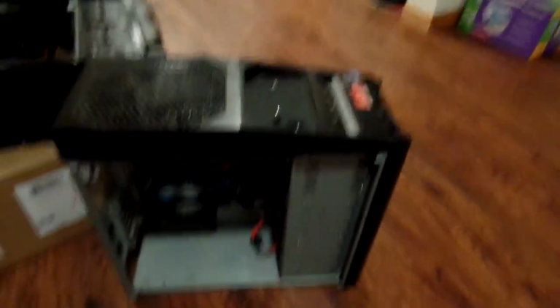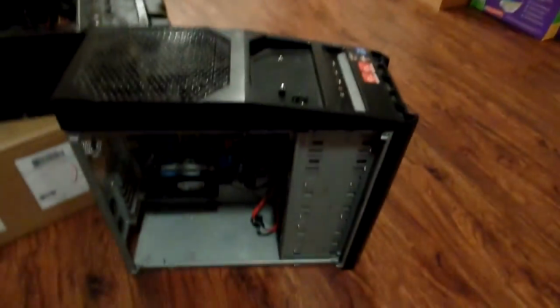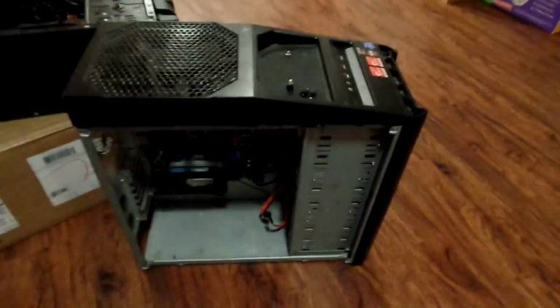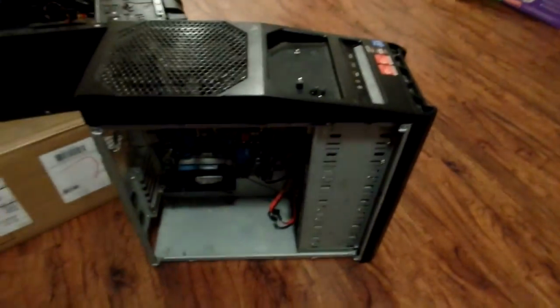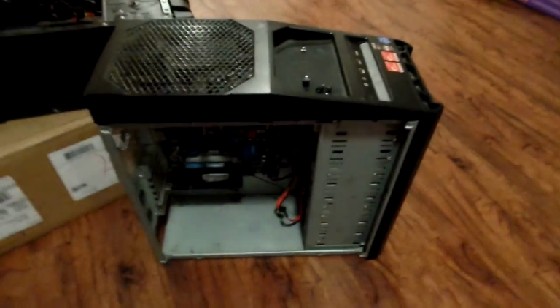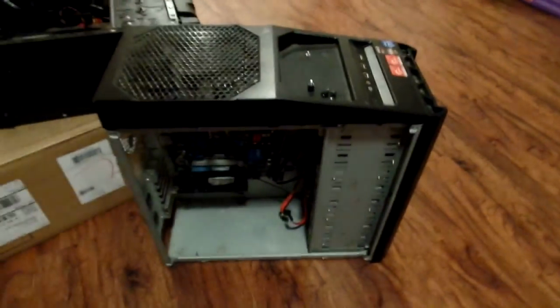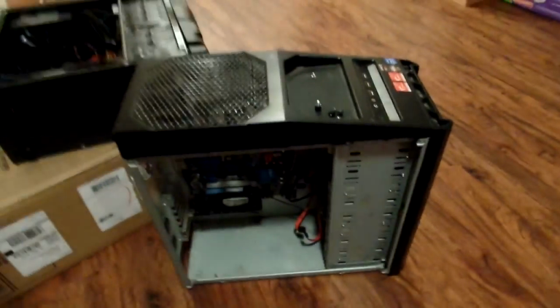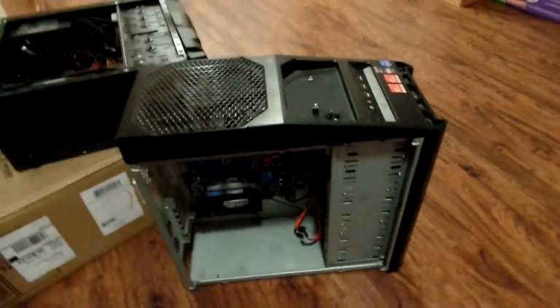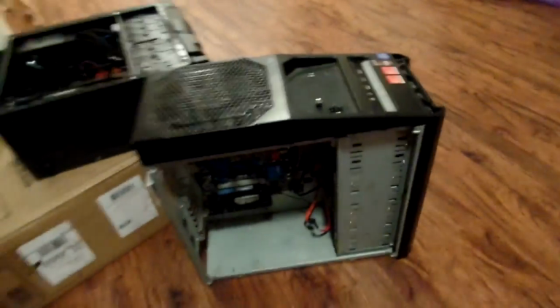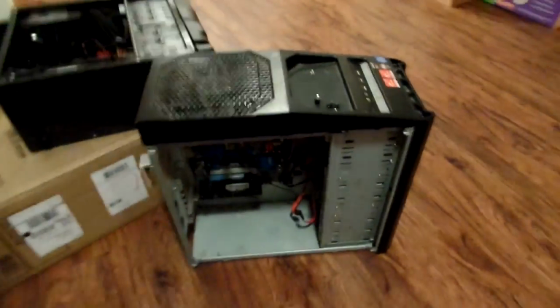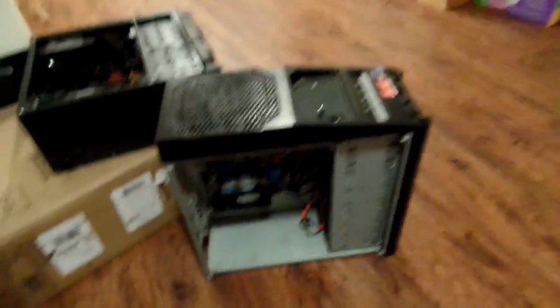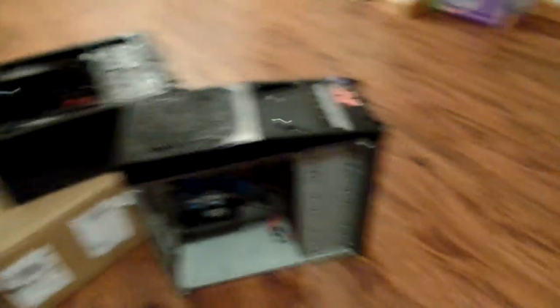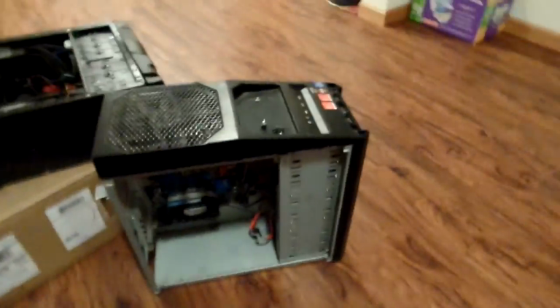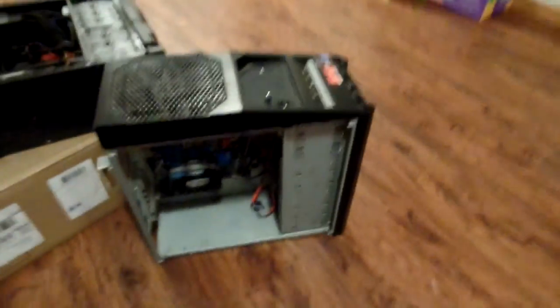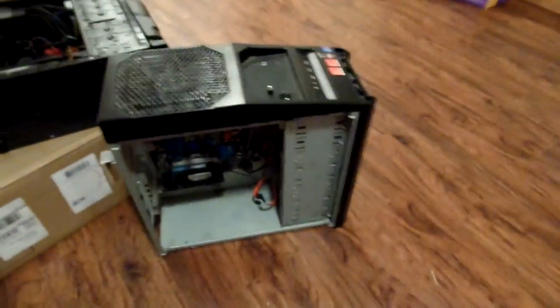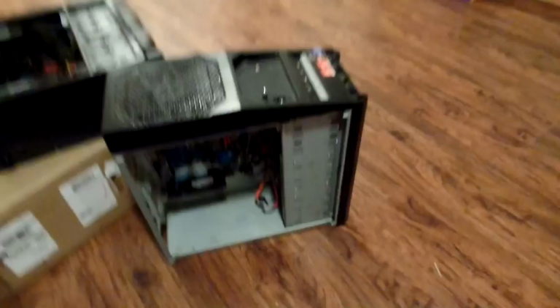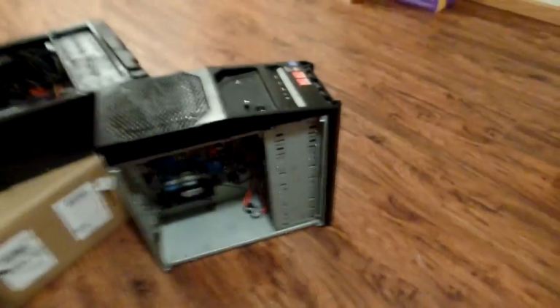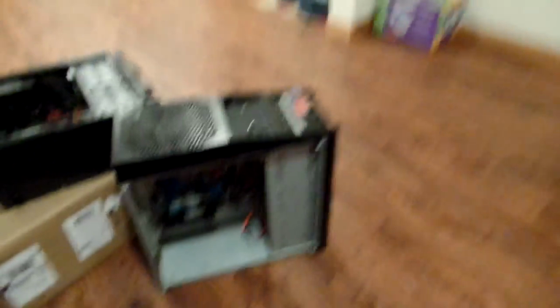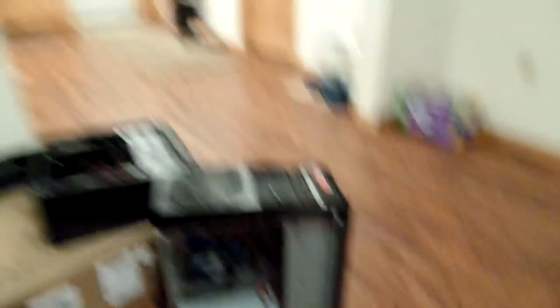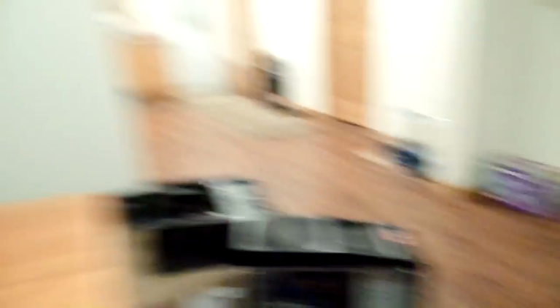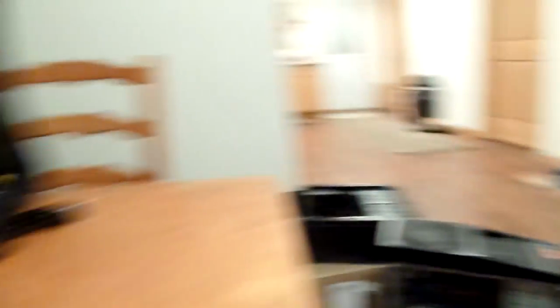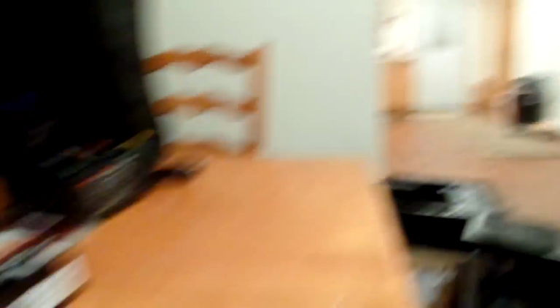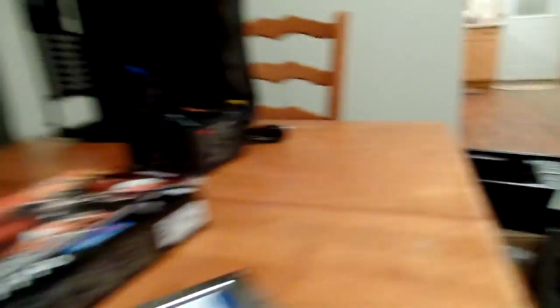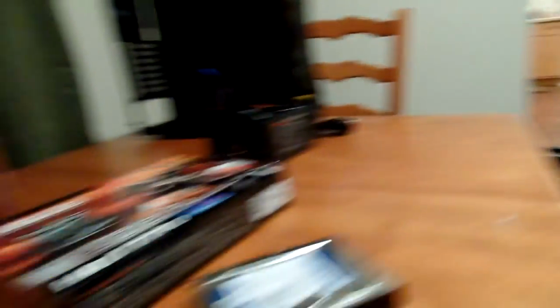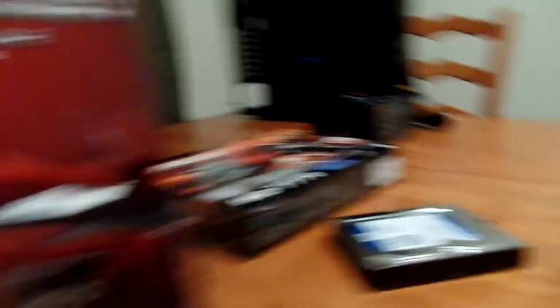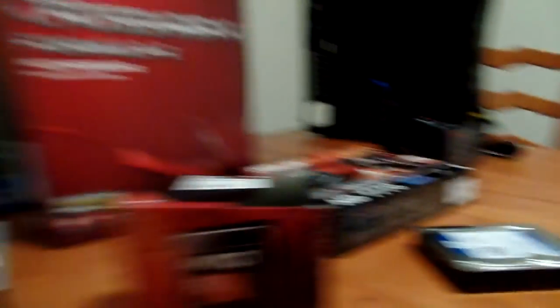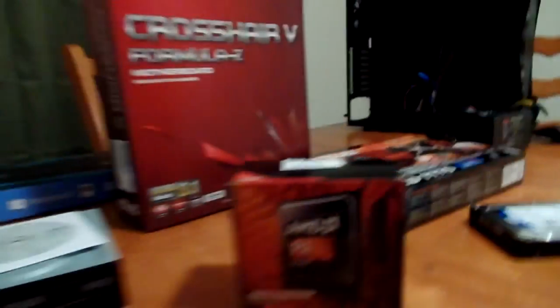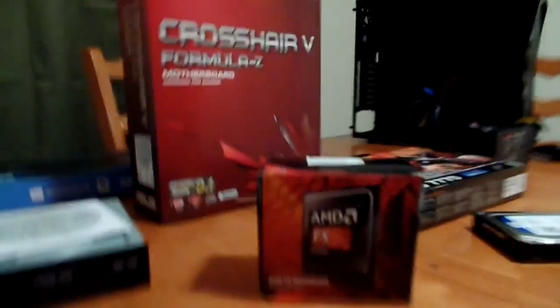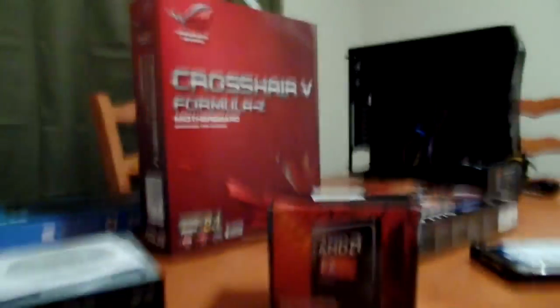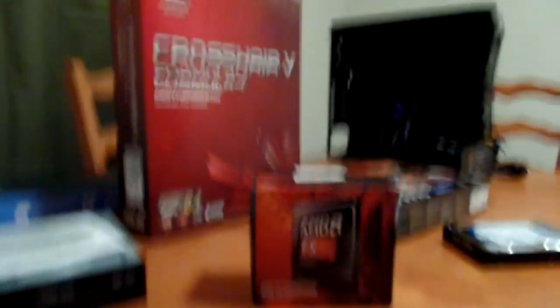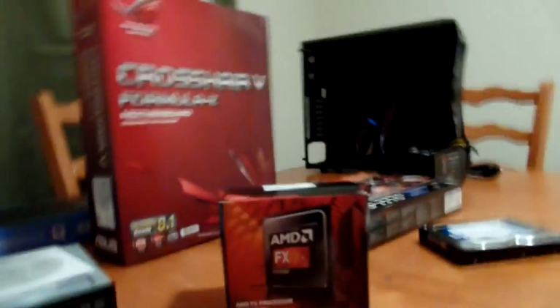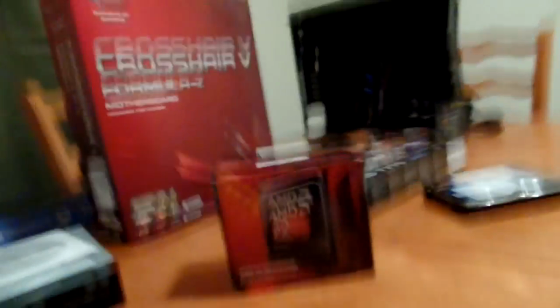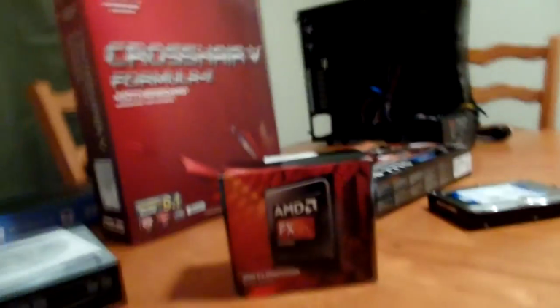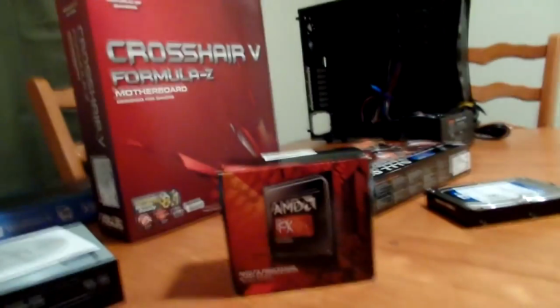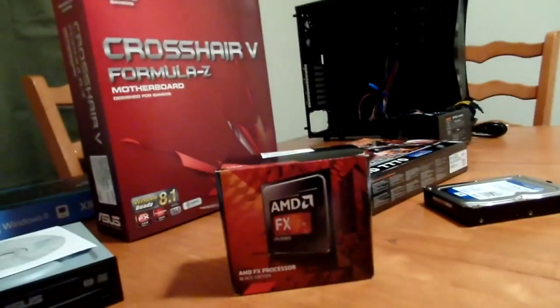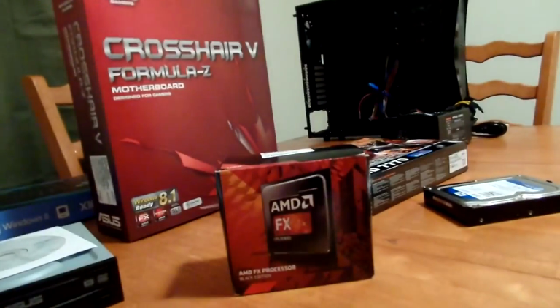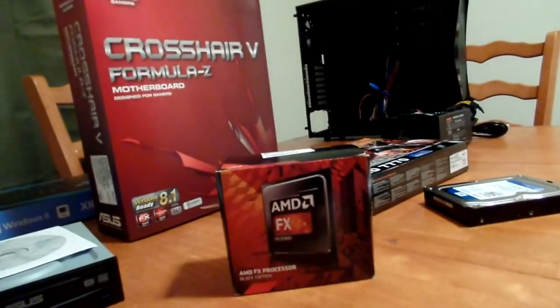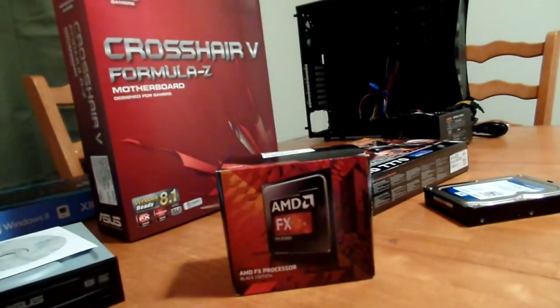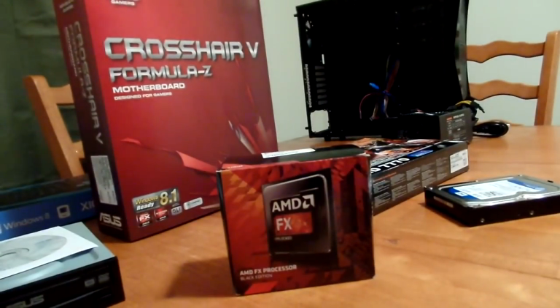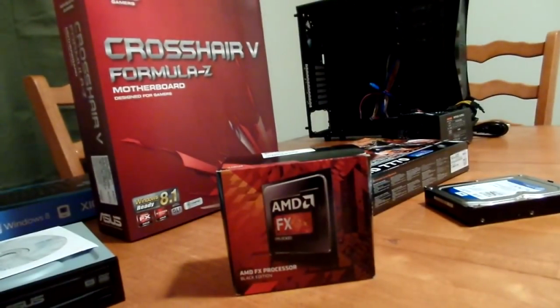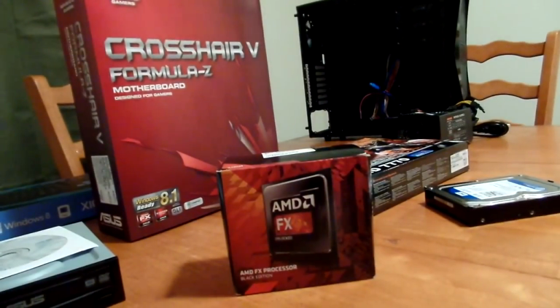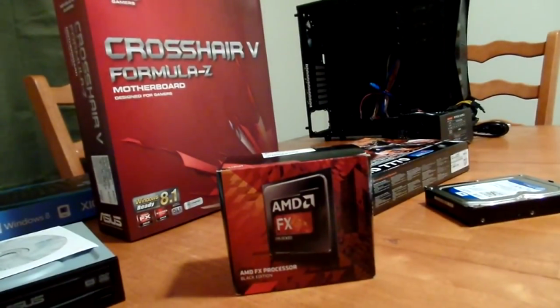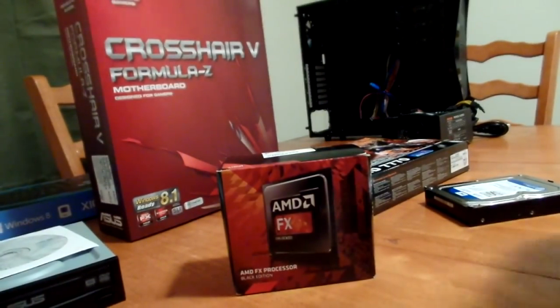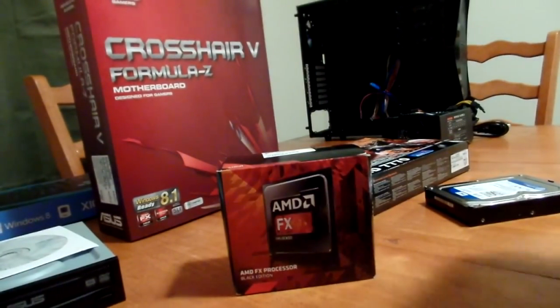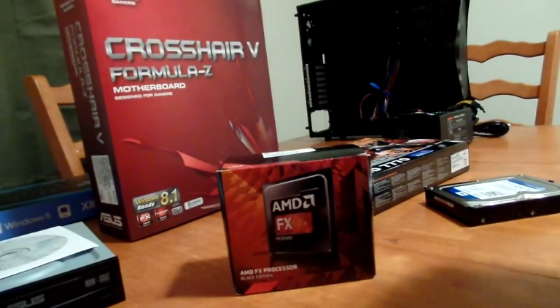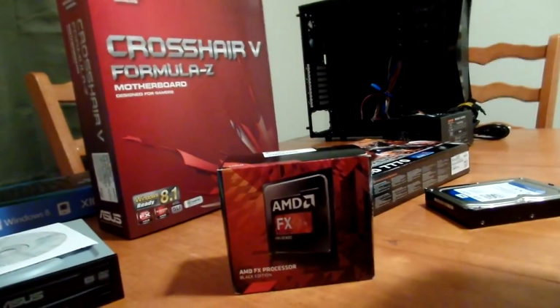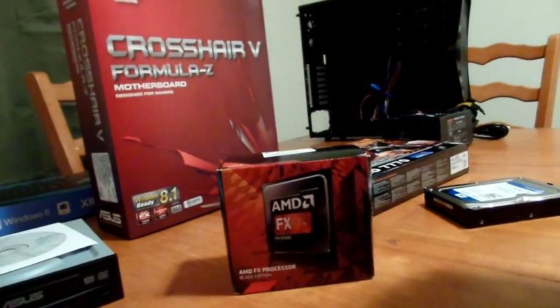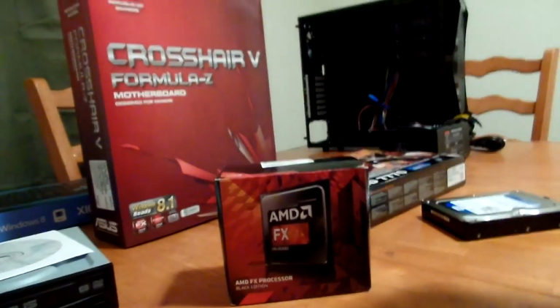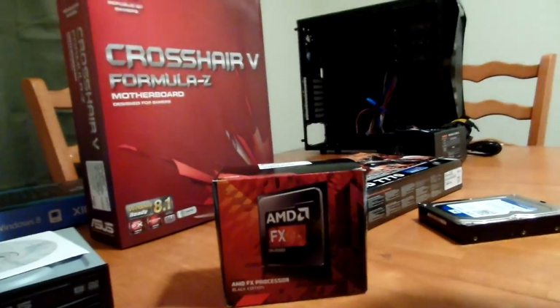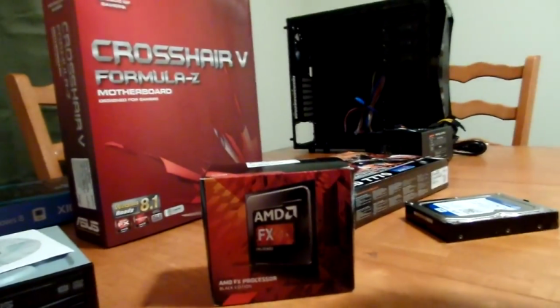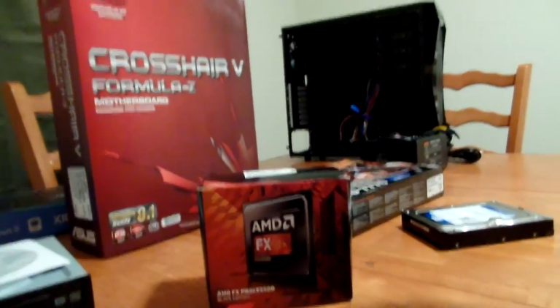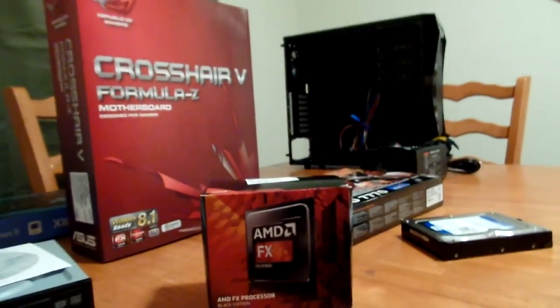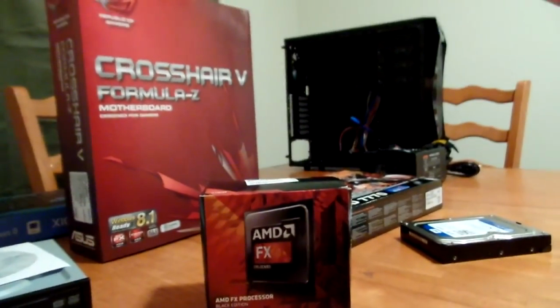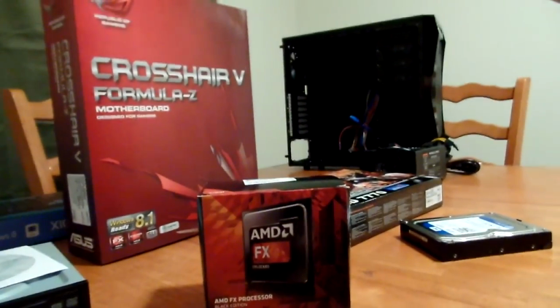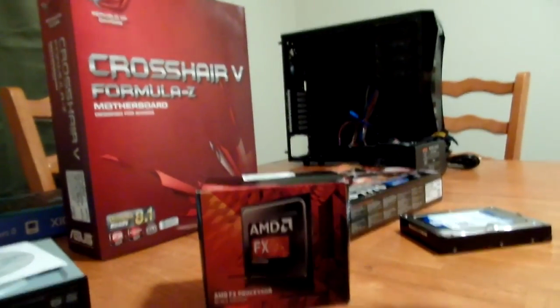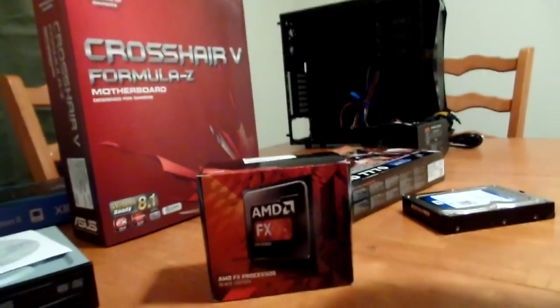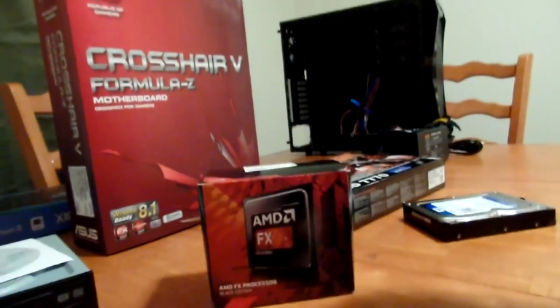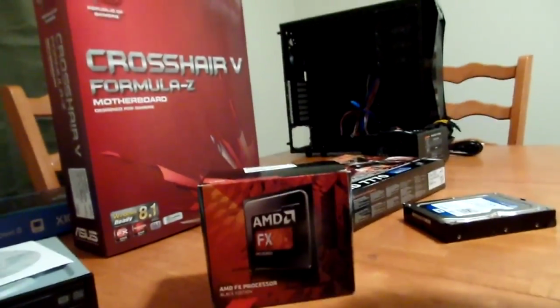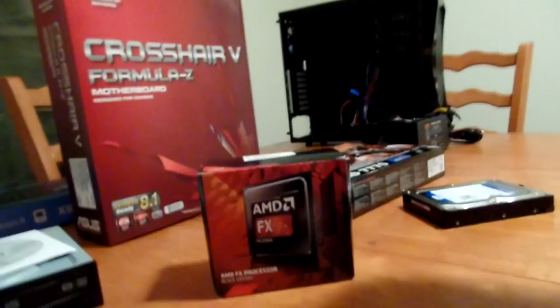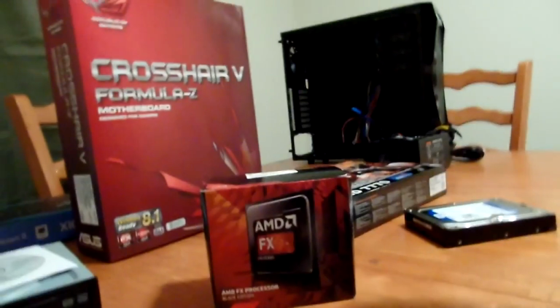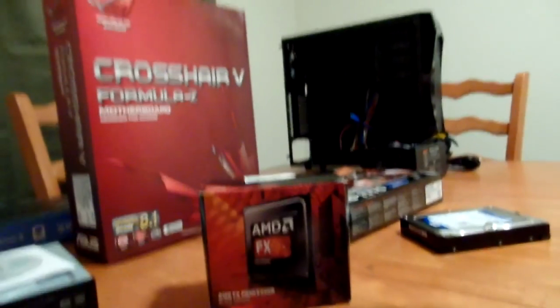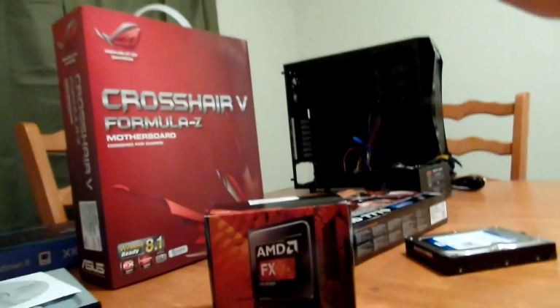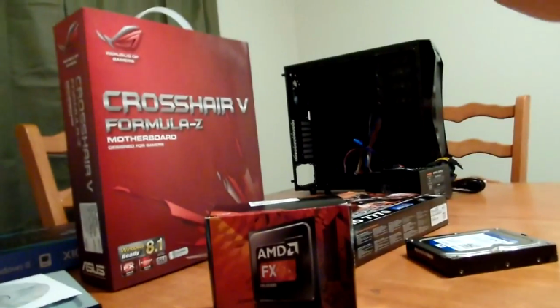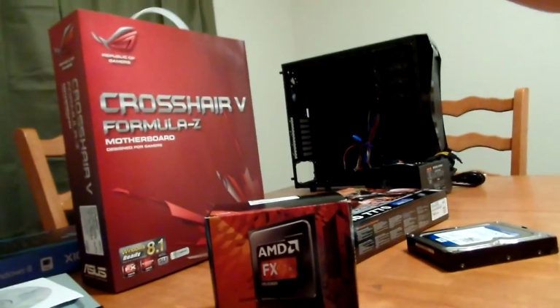This one right here is a bit bigger and it's a really nice case. It's what I had before, before I switched to the small one that I ended up not liking.